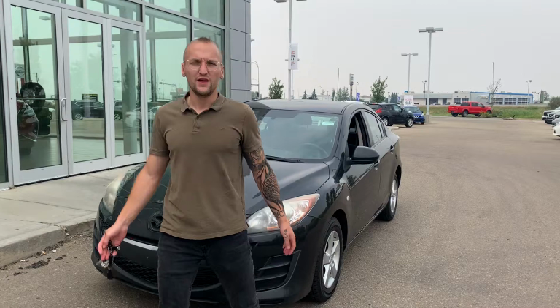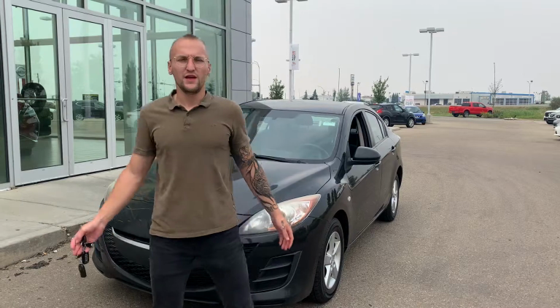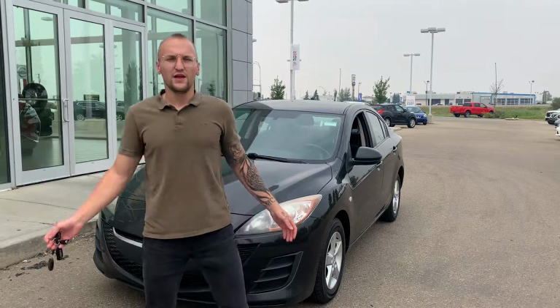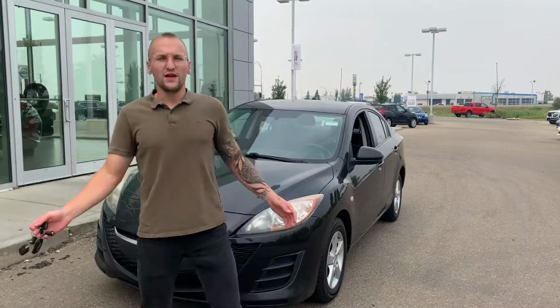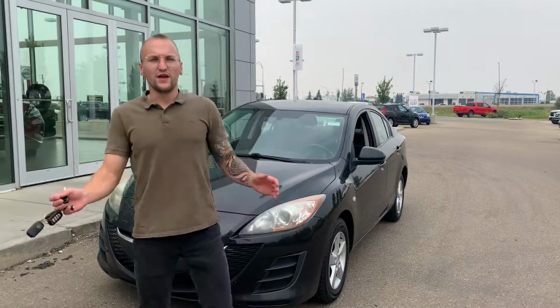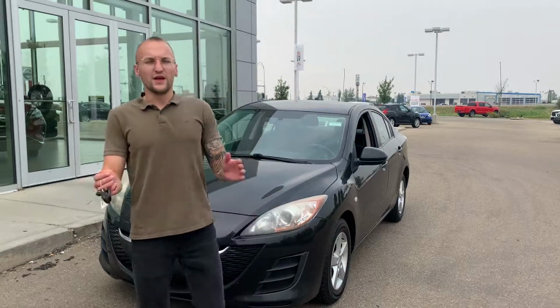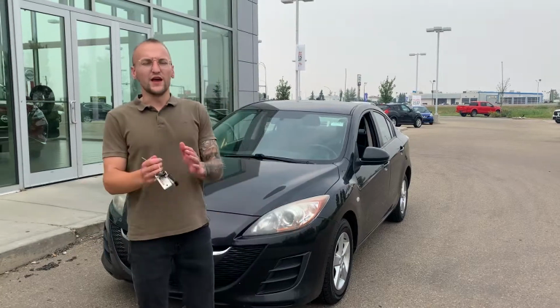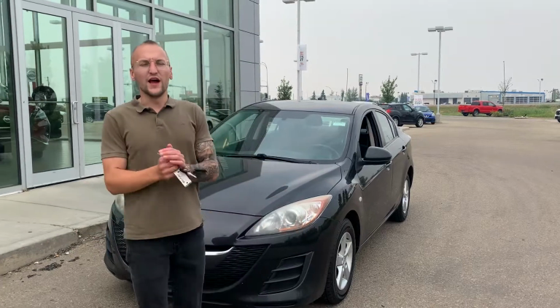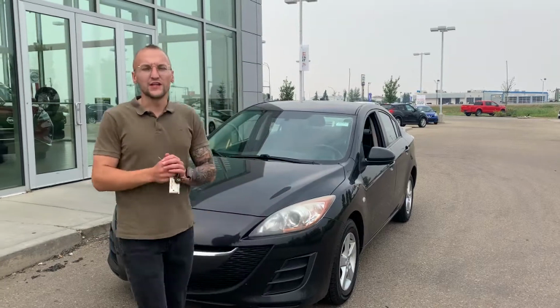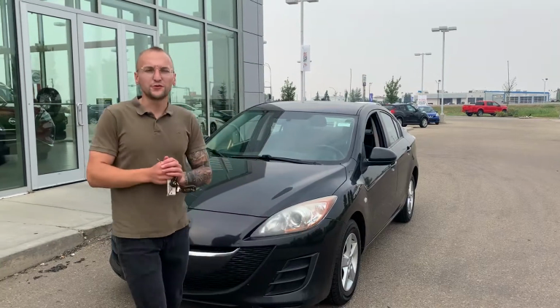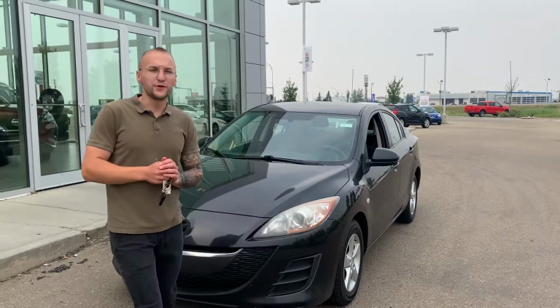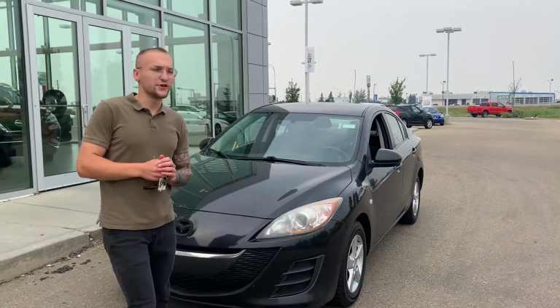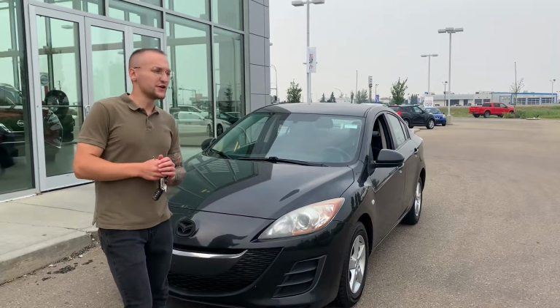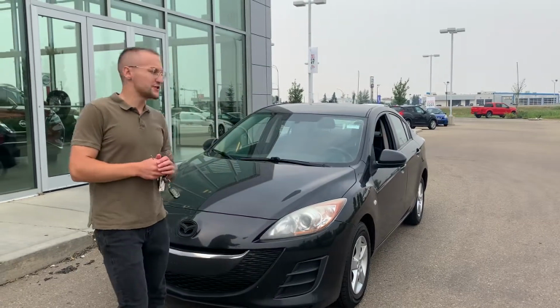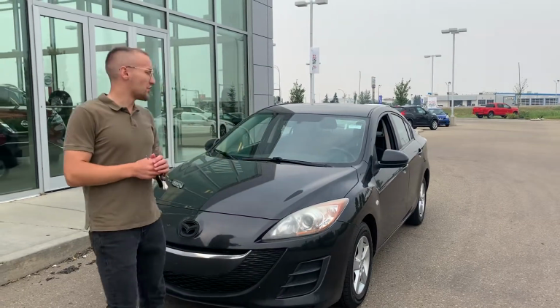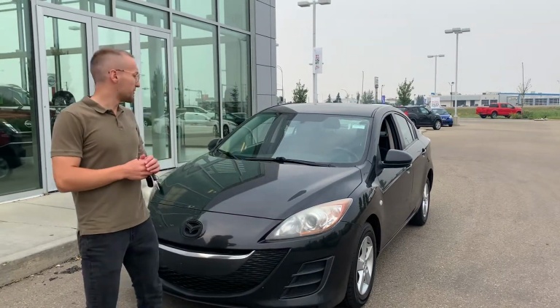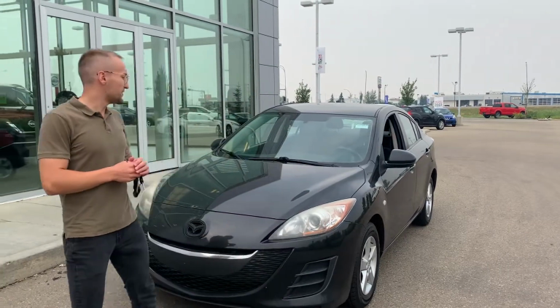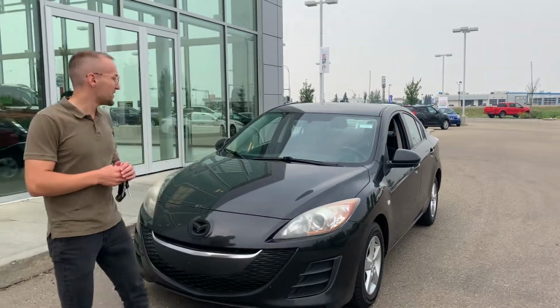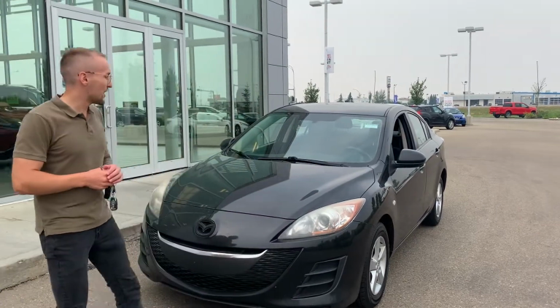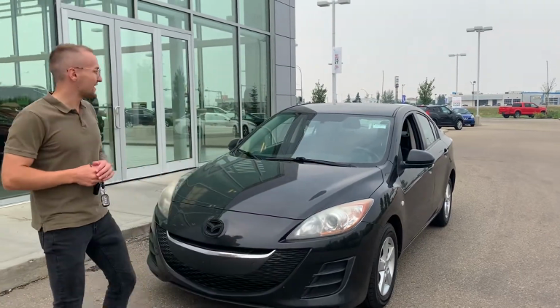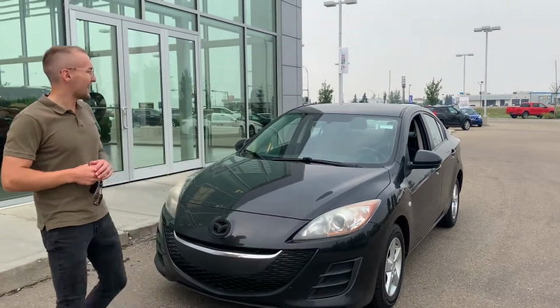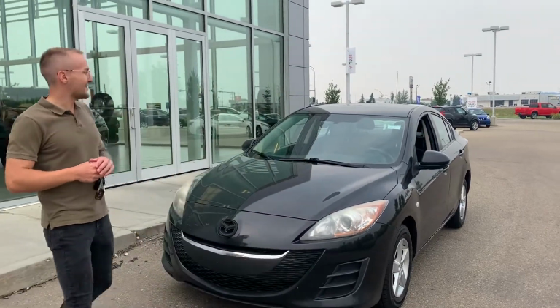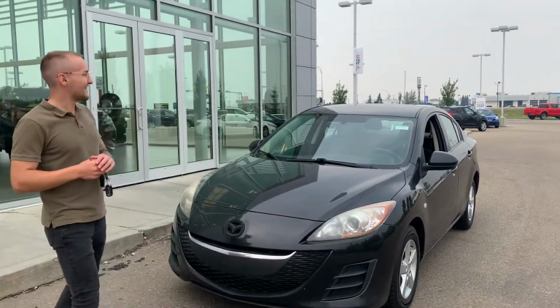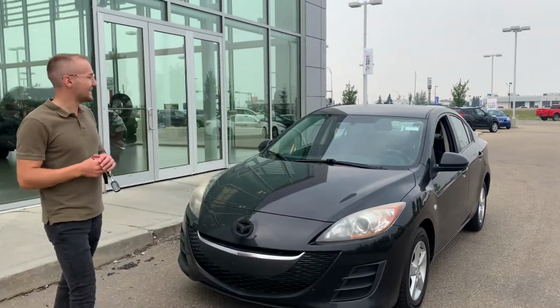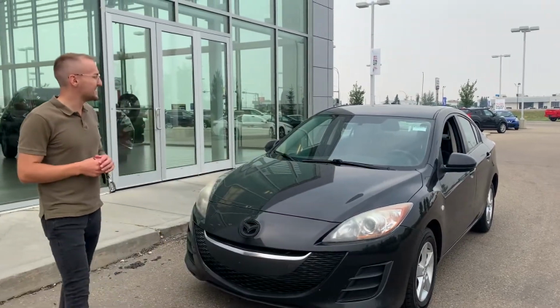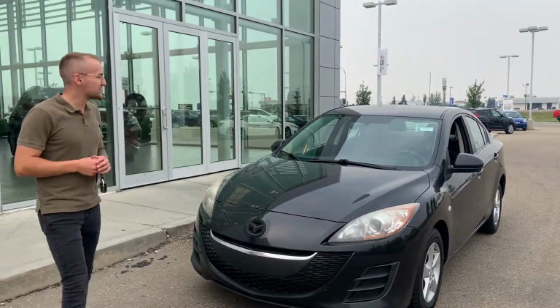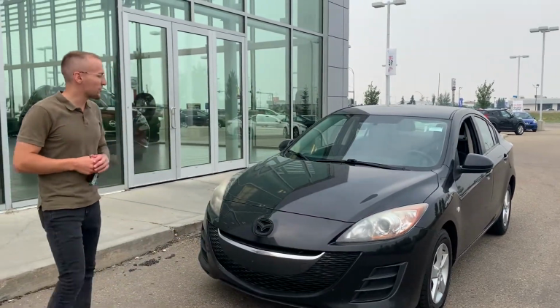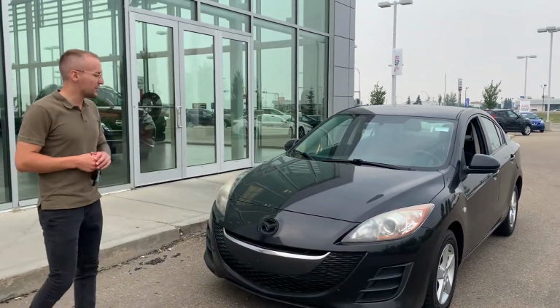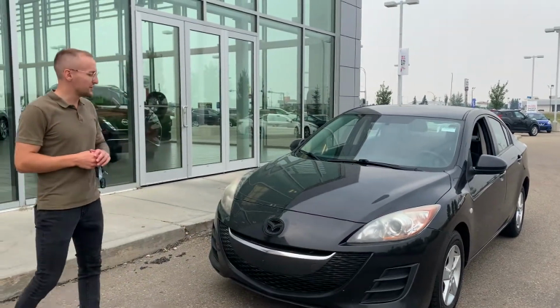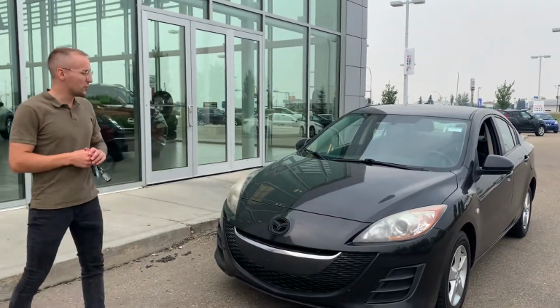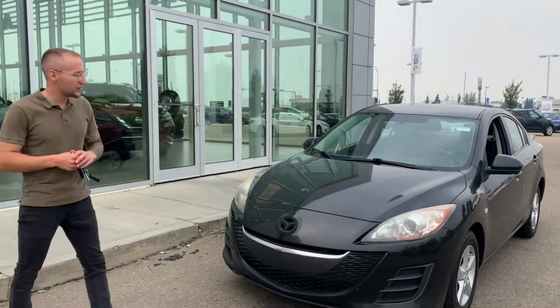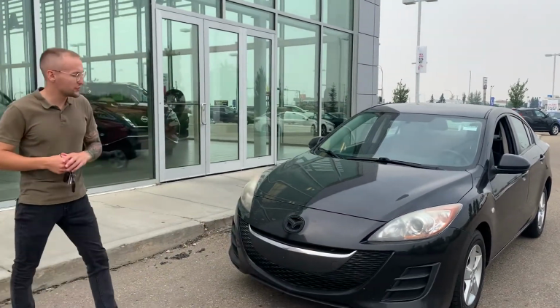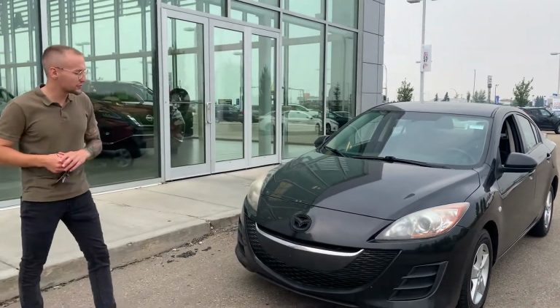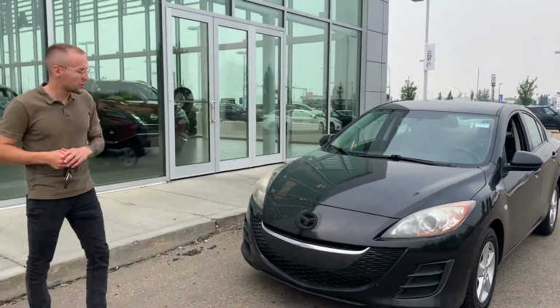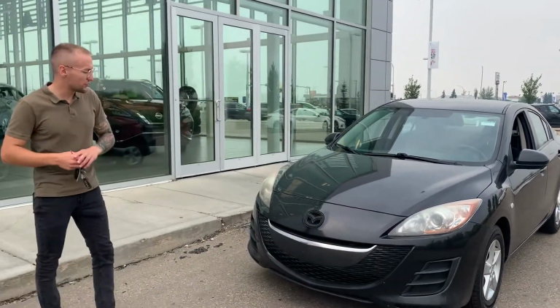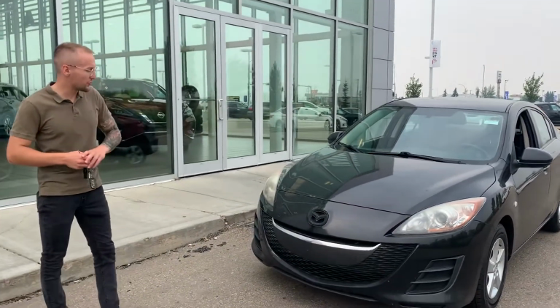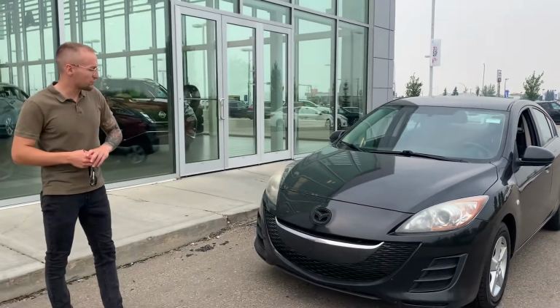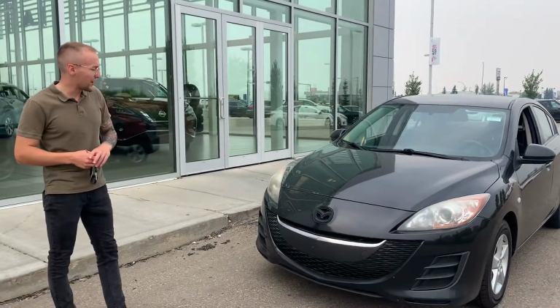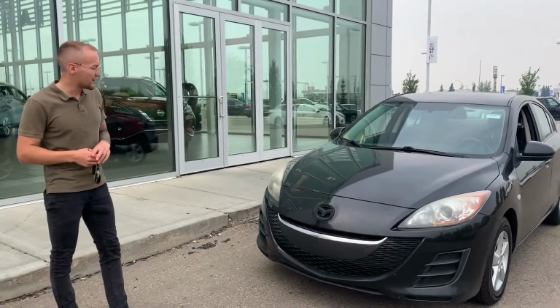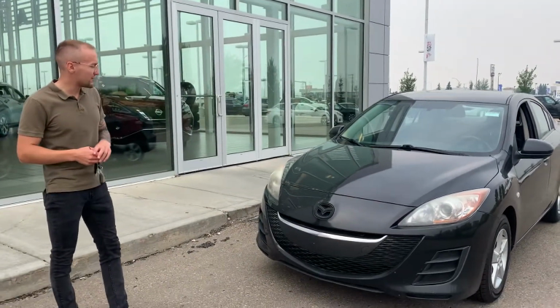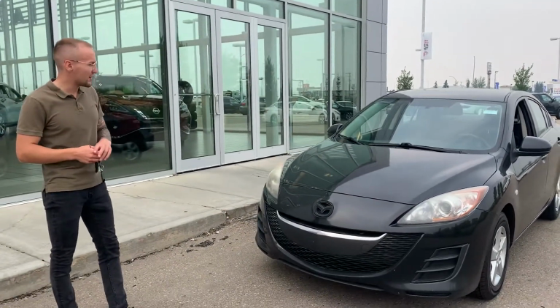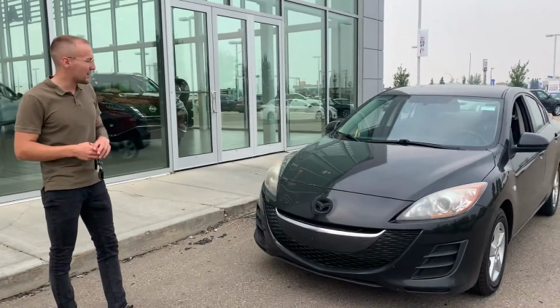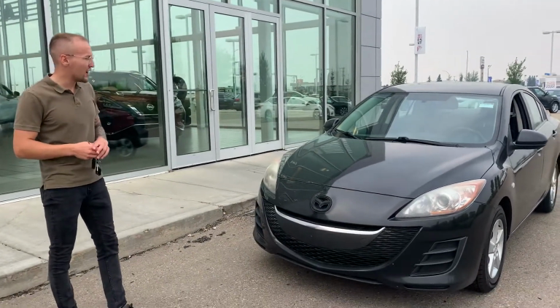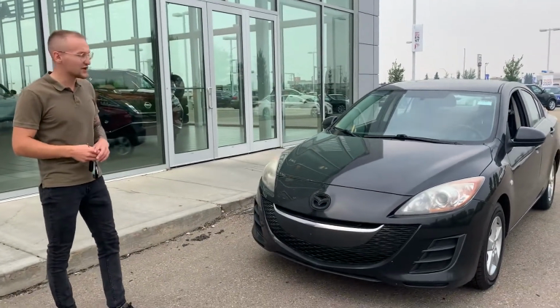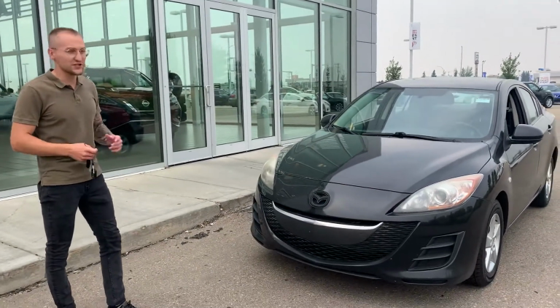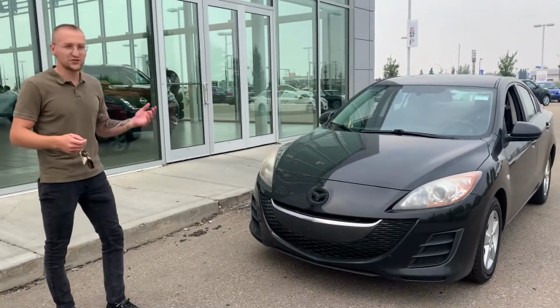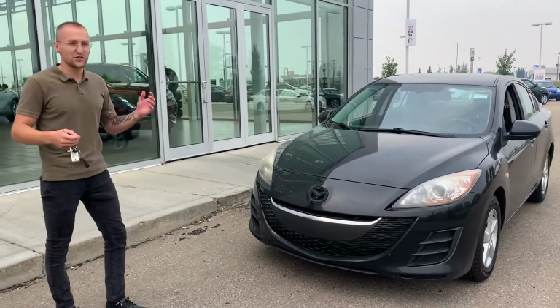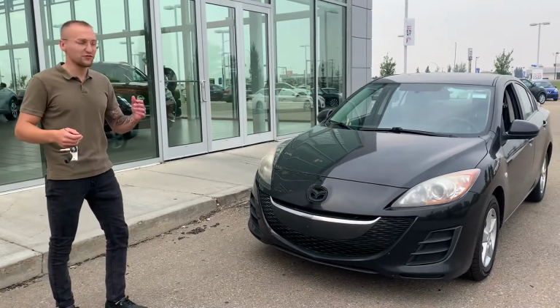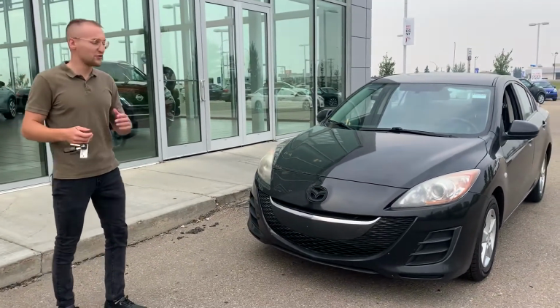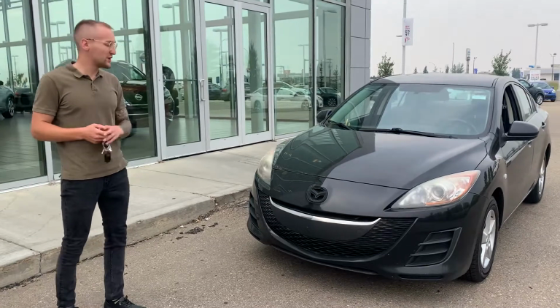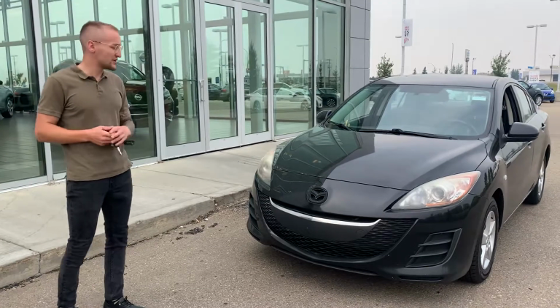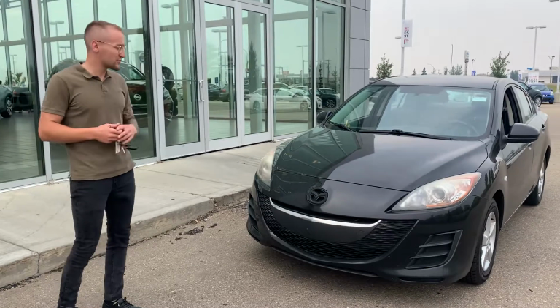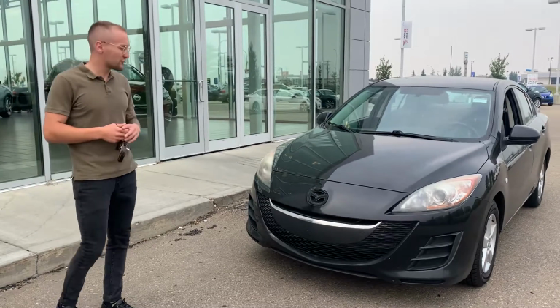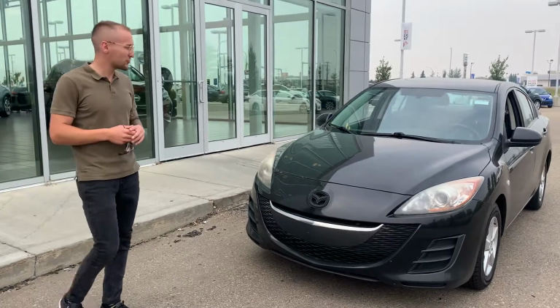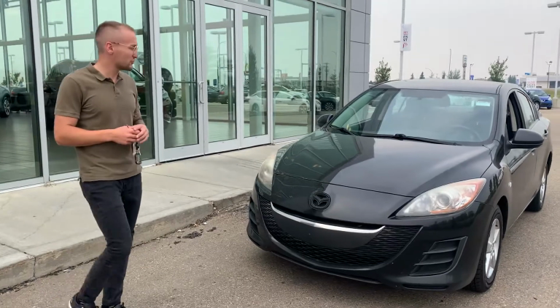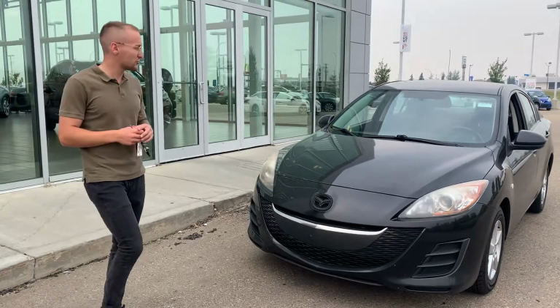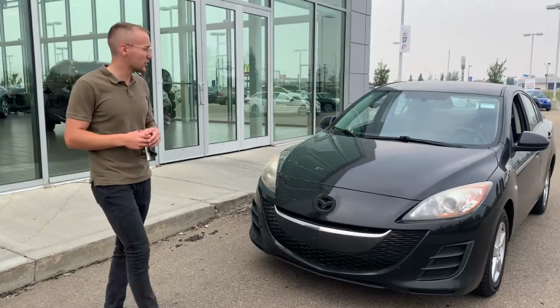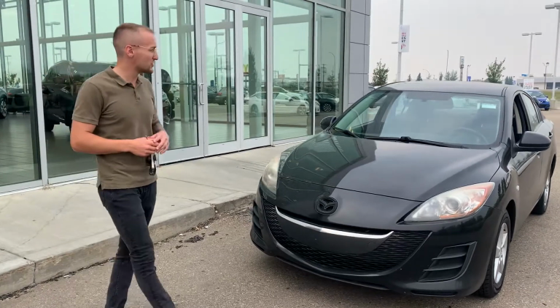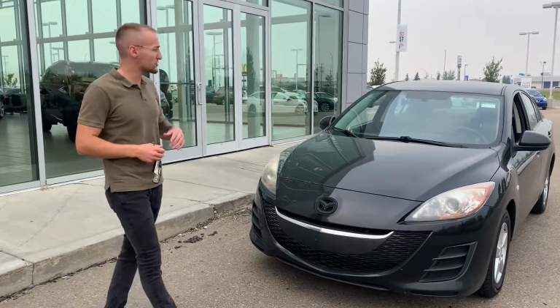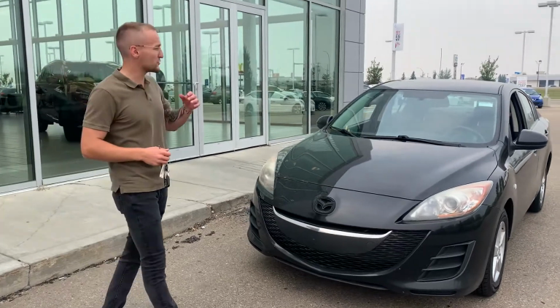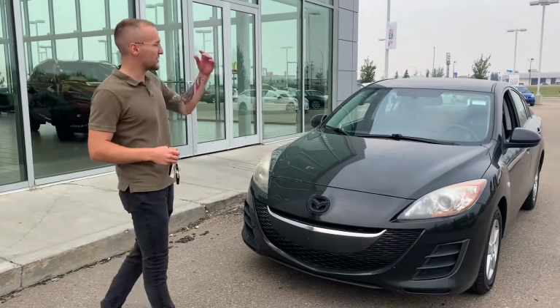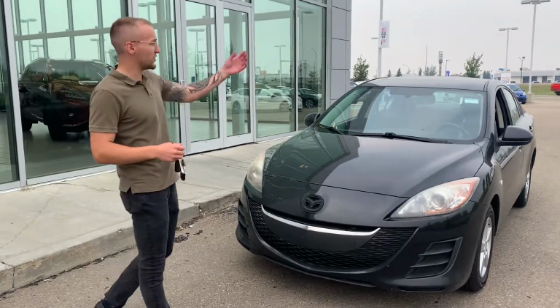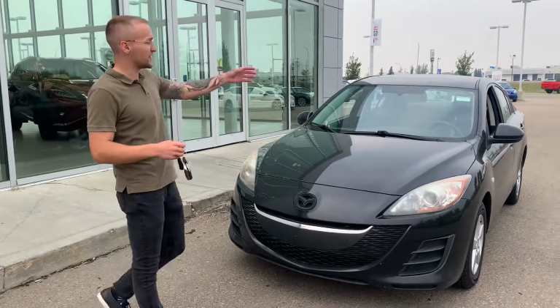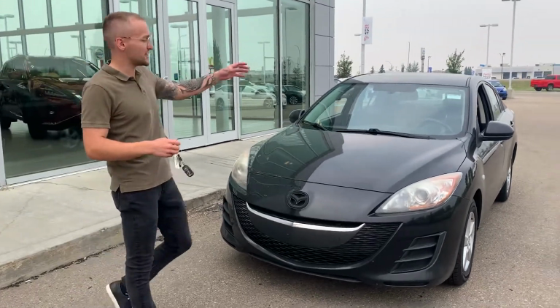Hey Ashbinder, it's Donovan here at LA Nissan. I know you were talking with Brennan there, just looking for a nice affordable car. So here it is.